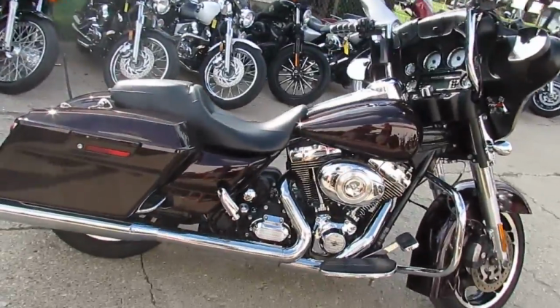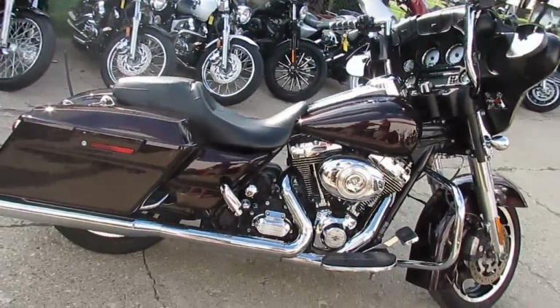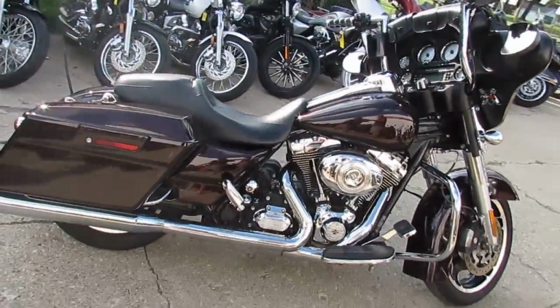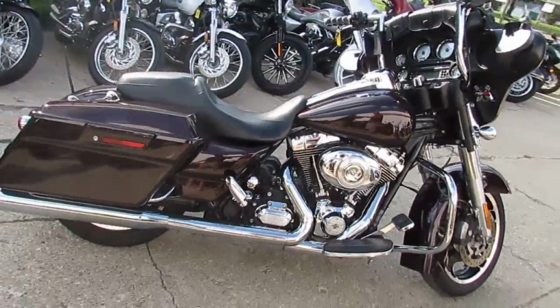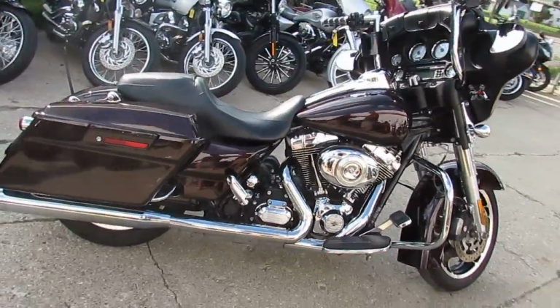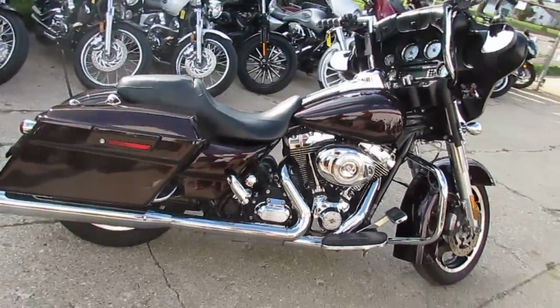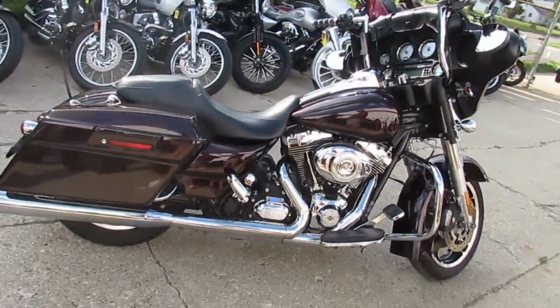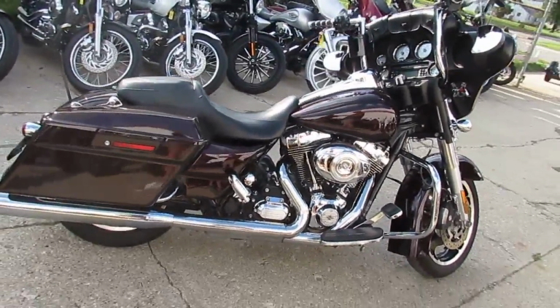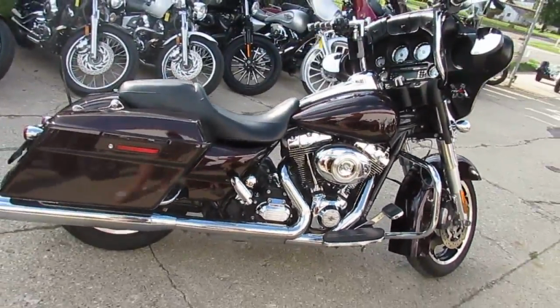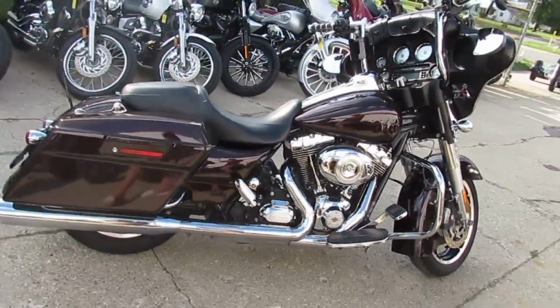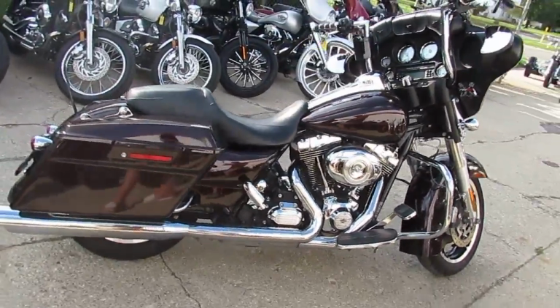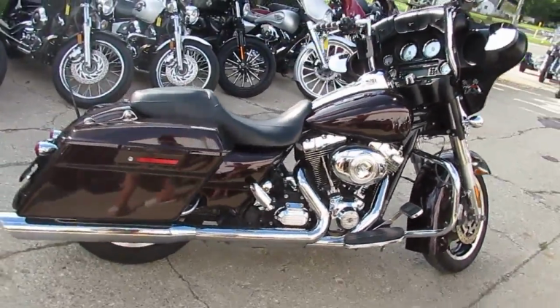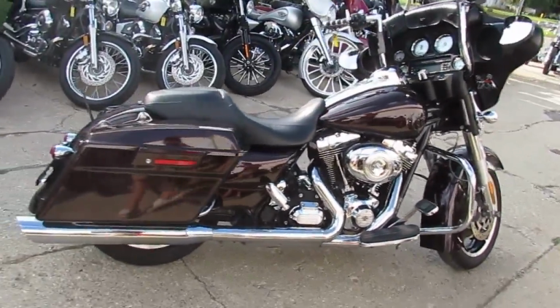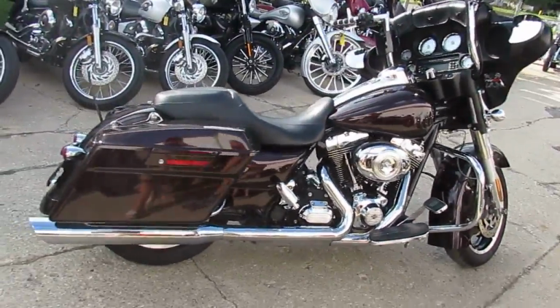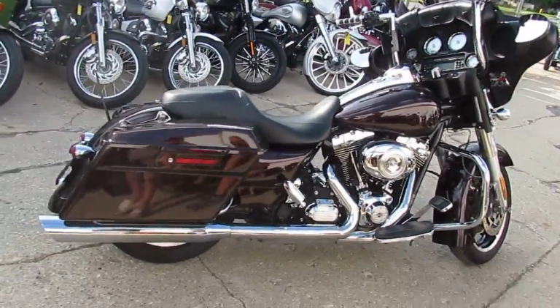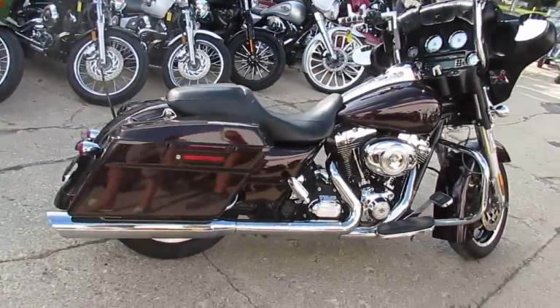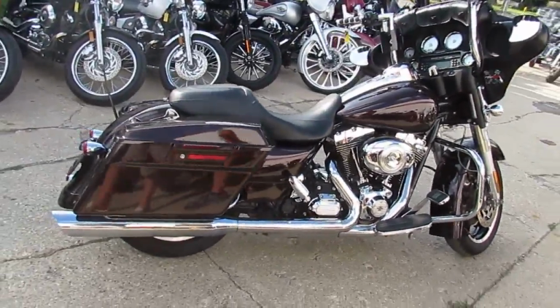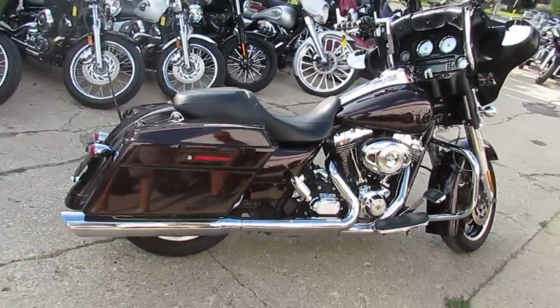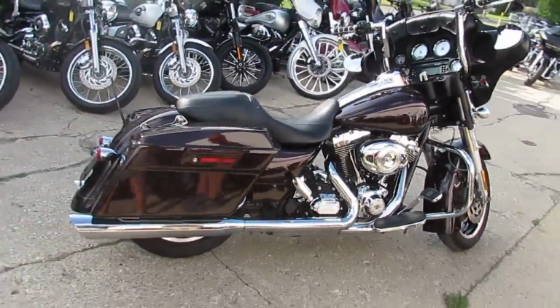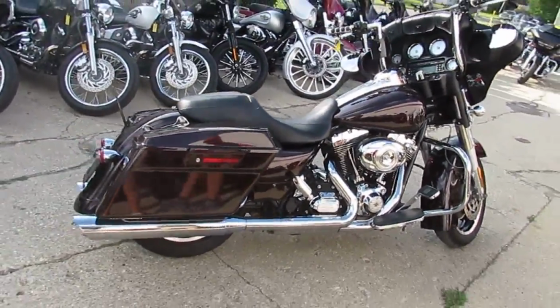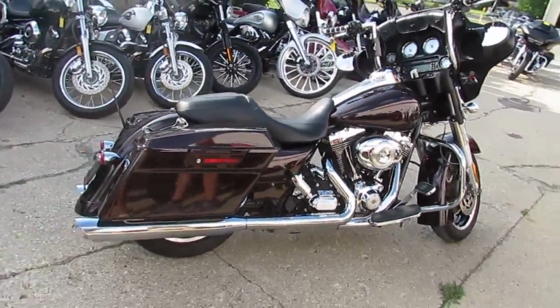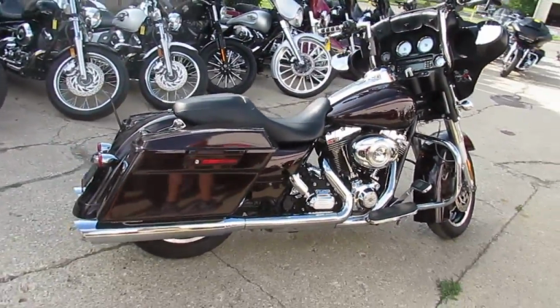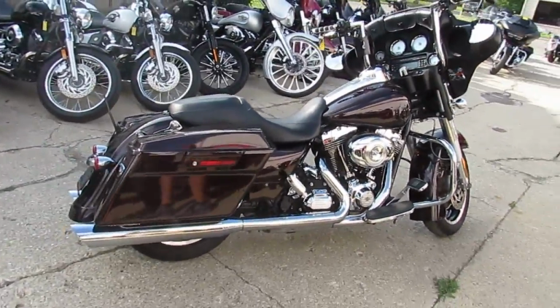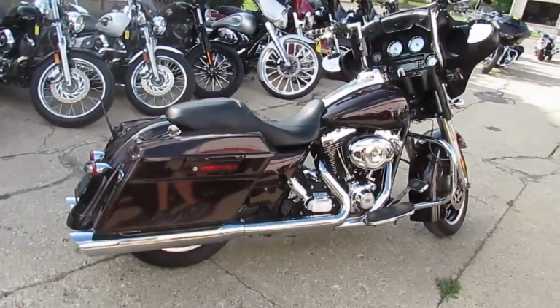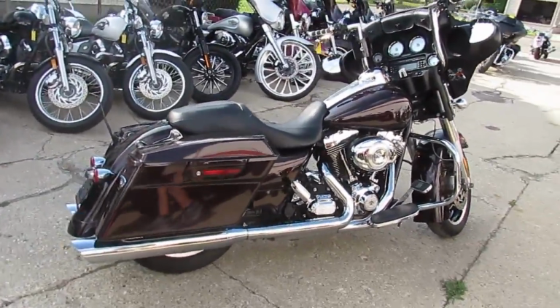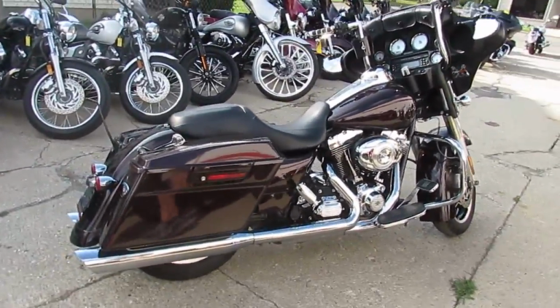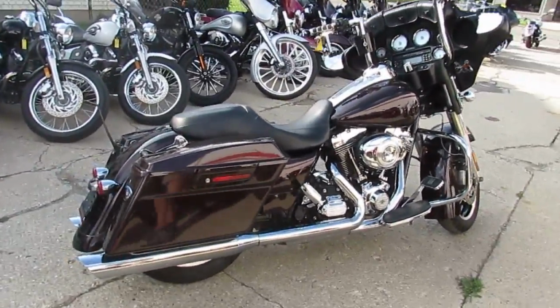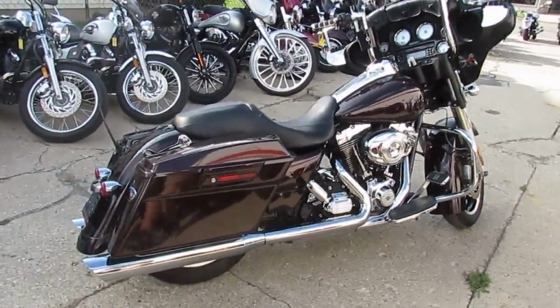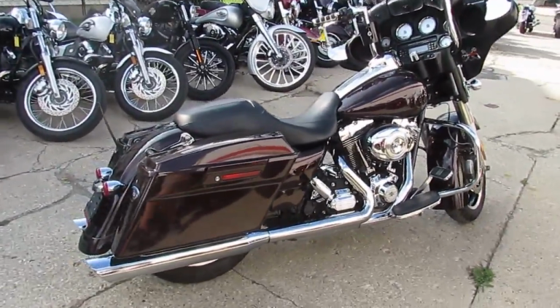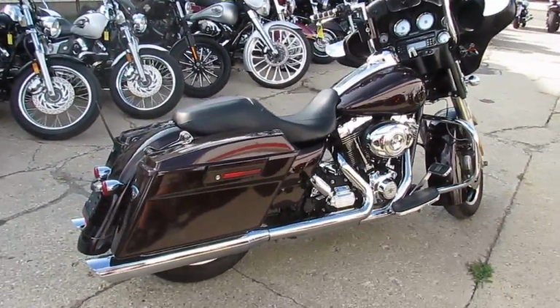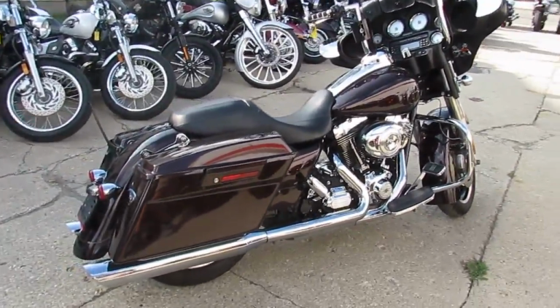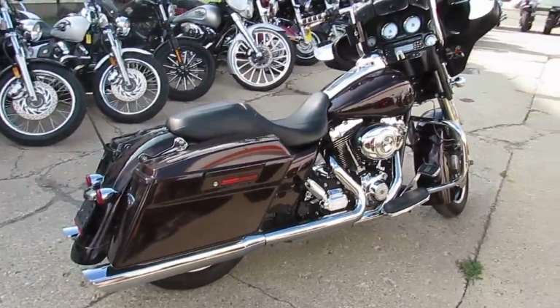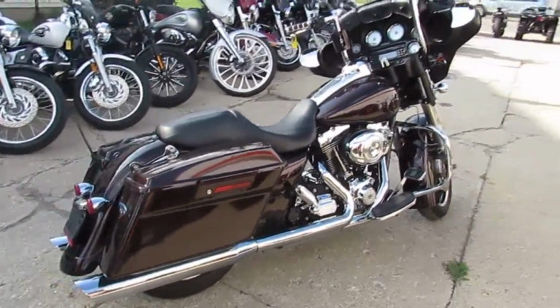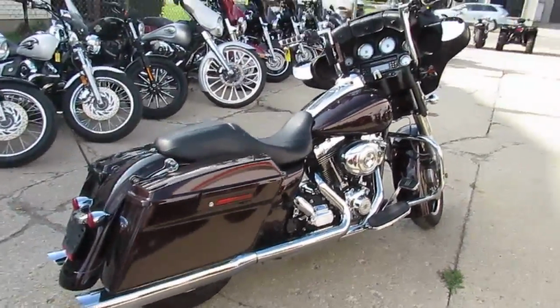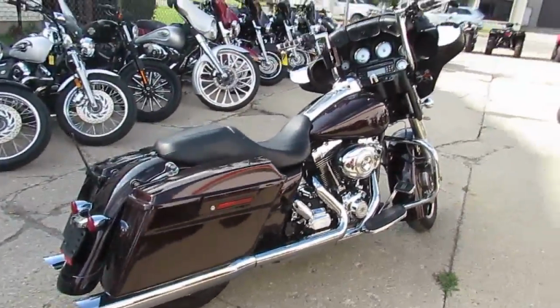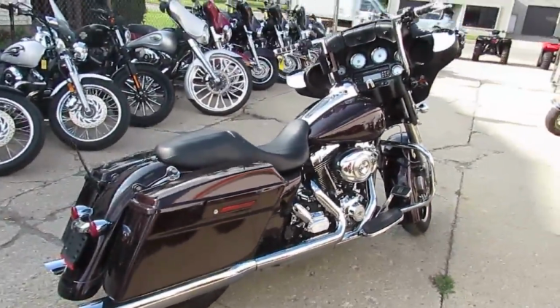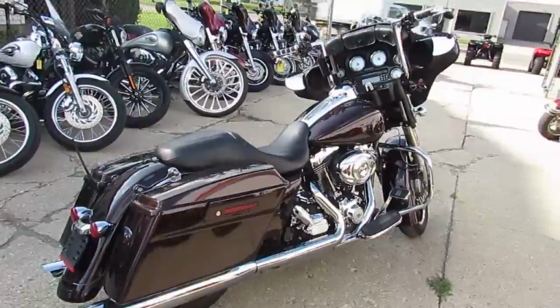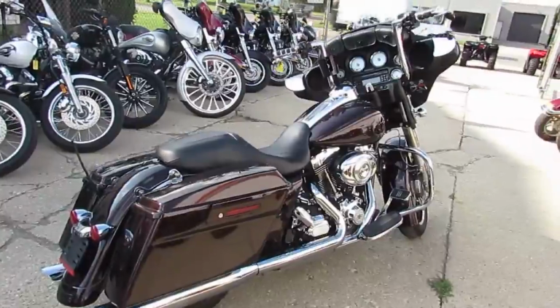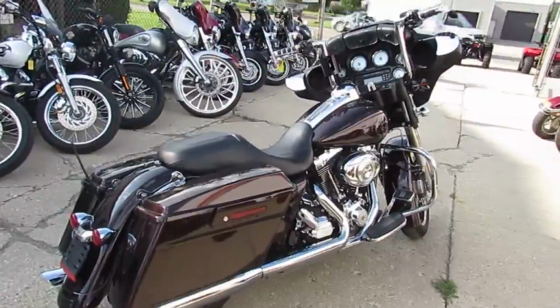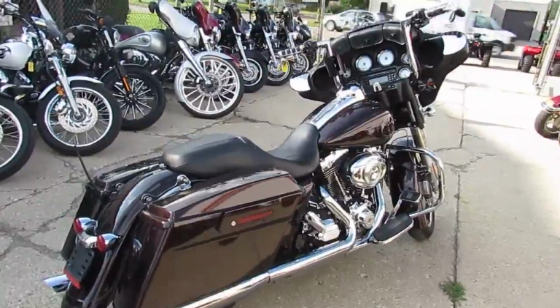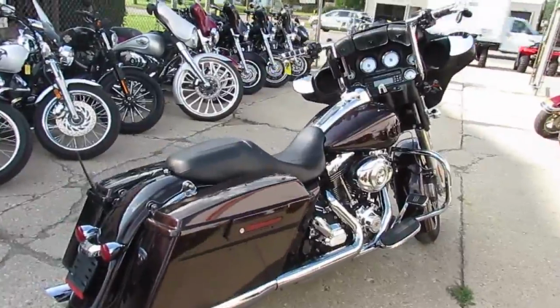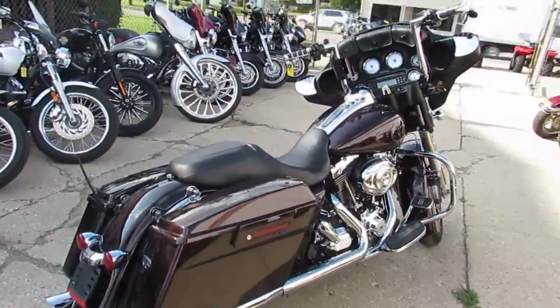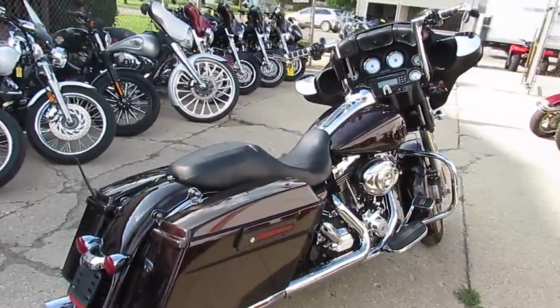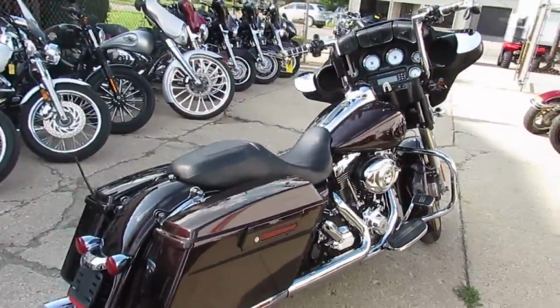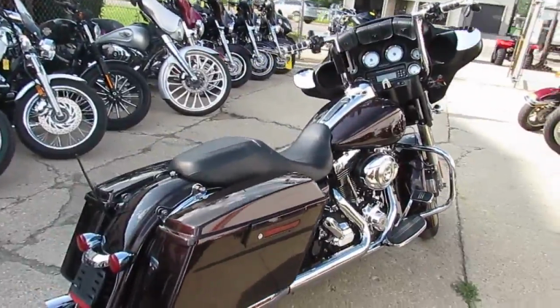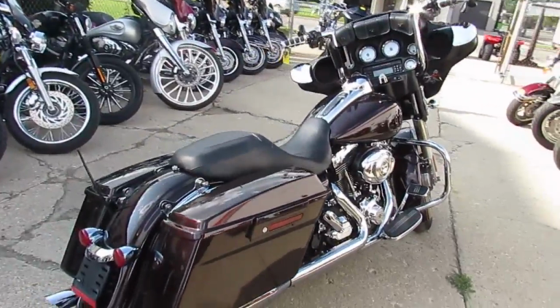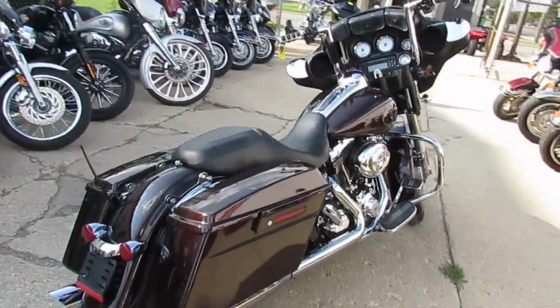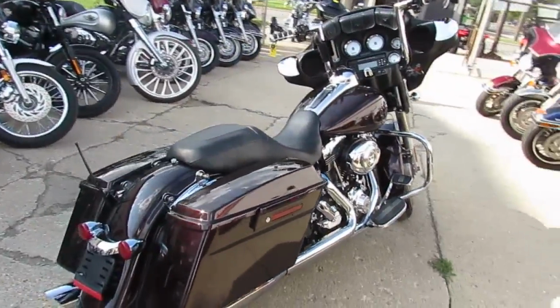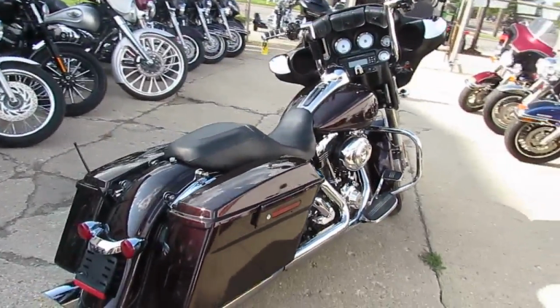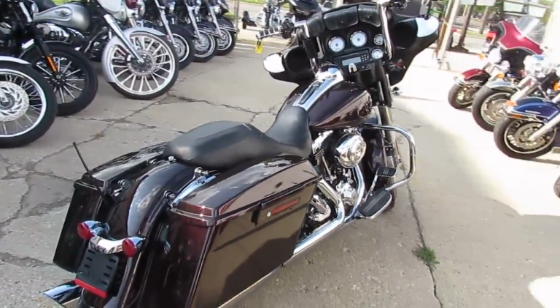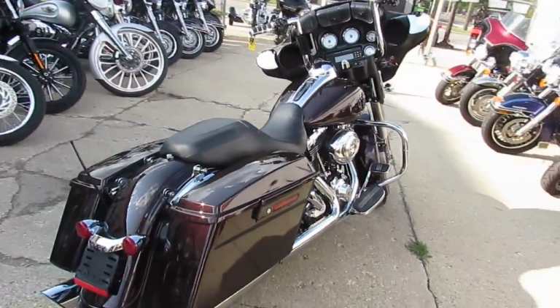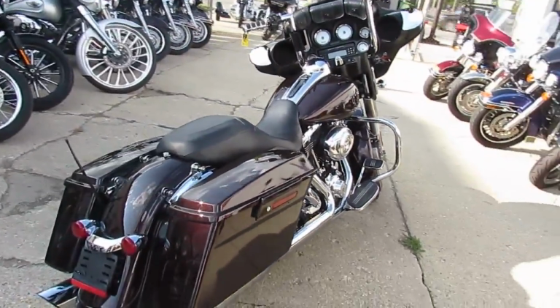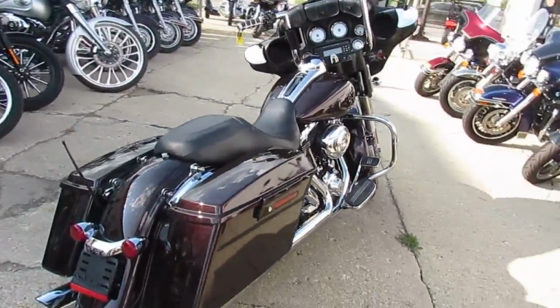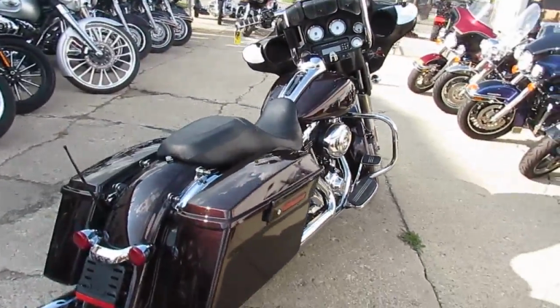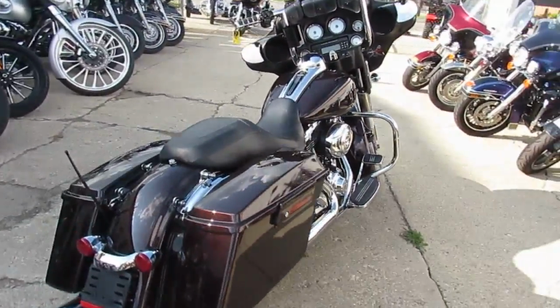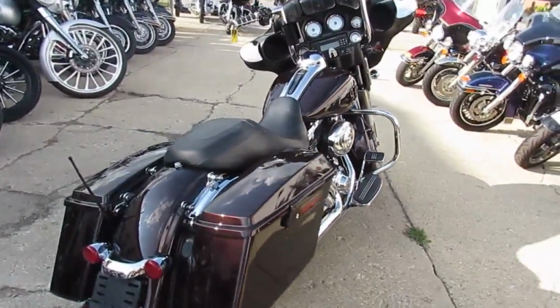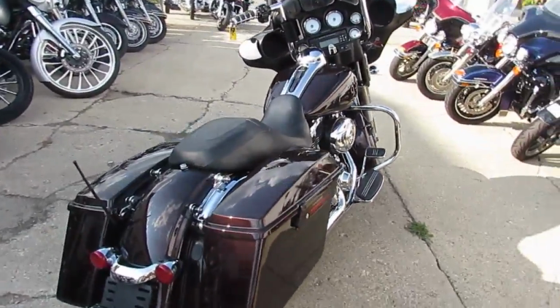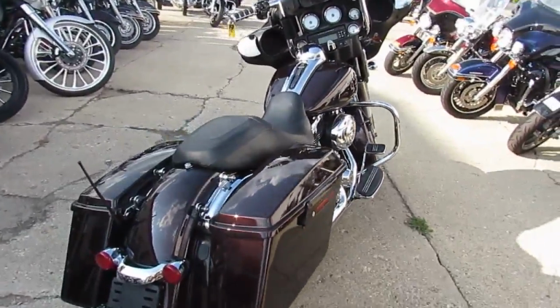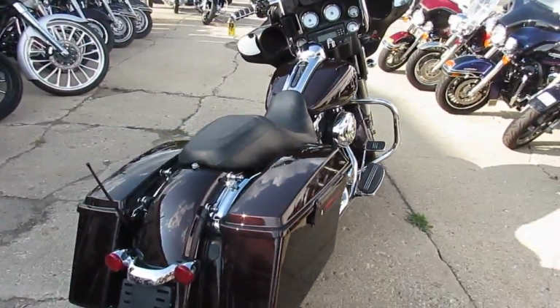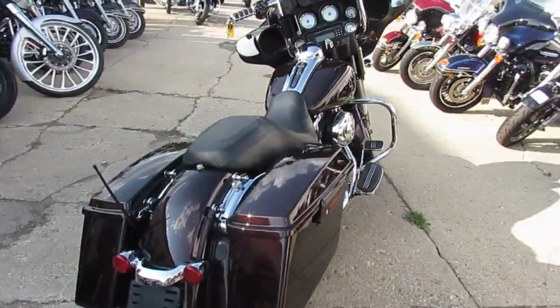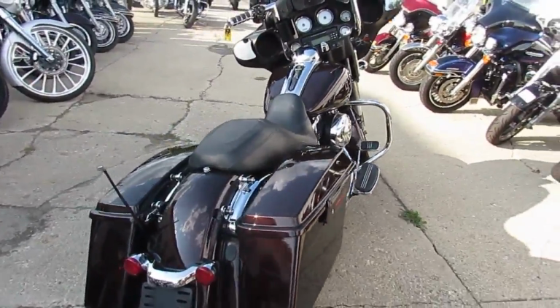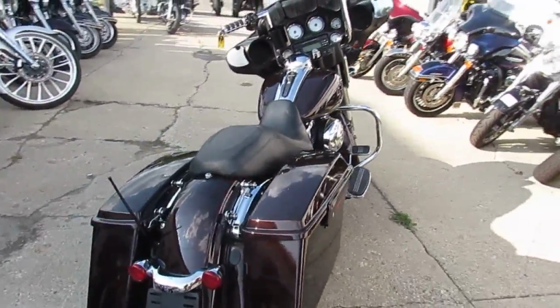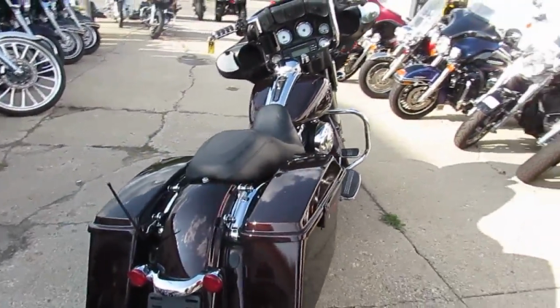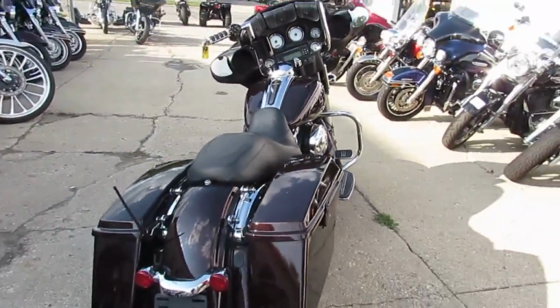This Street Glide's got the big 103 cubic inch motor. It's got the Vance and Hines exhaust. It's also loaded up with the 12 inch Mini Apes.